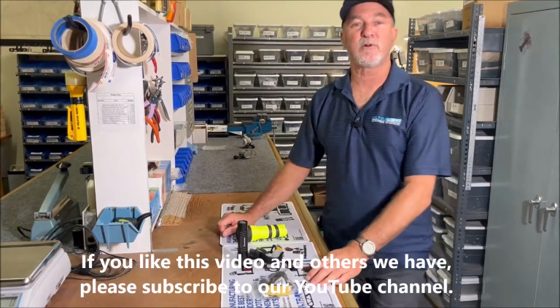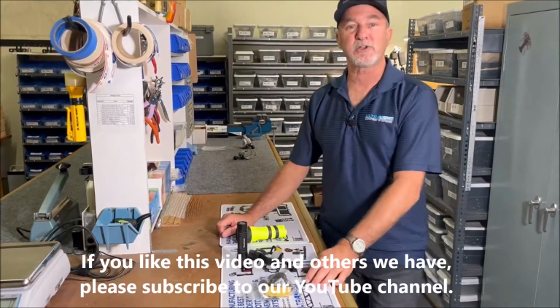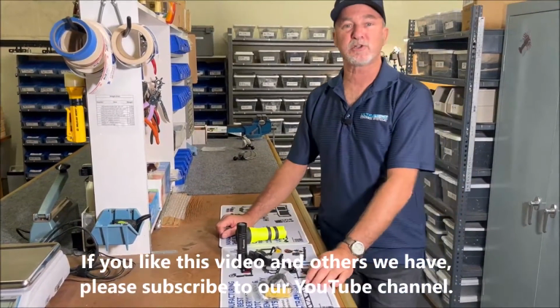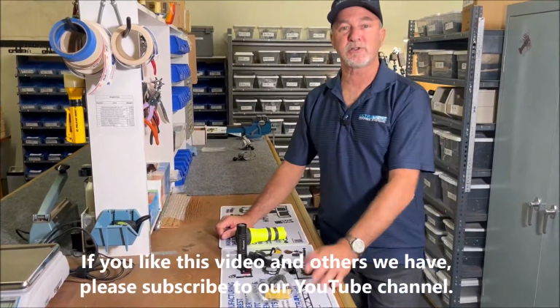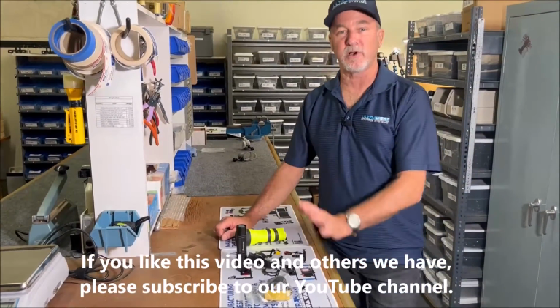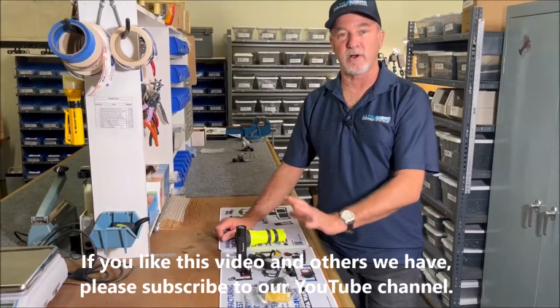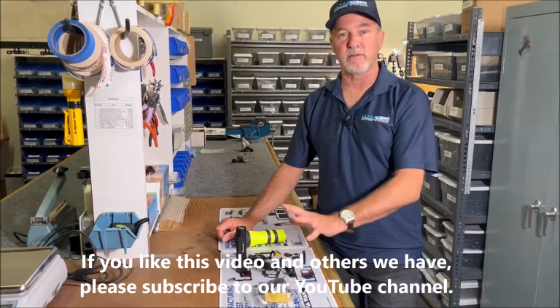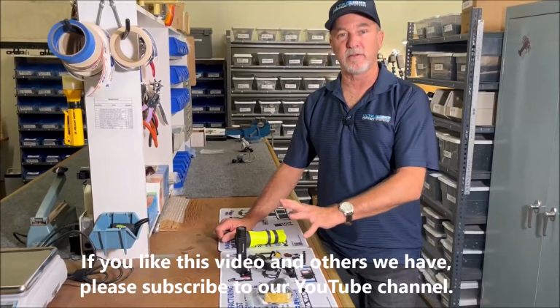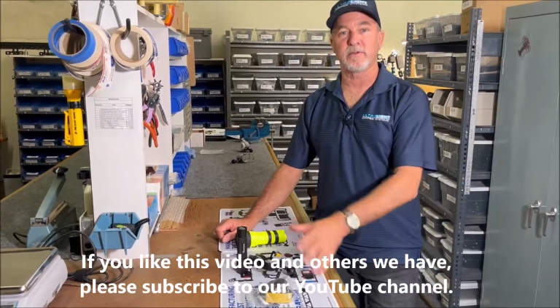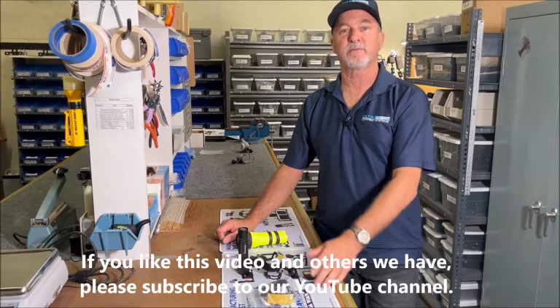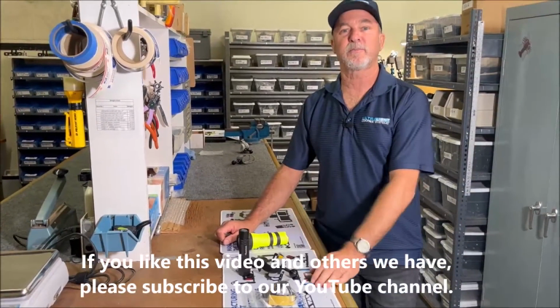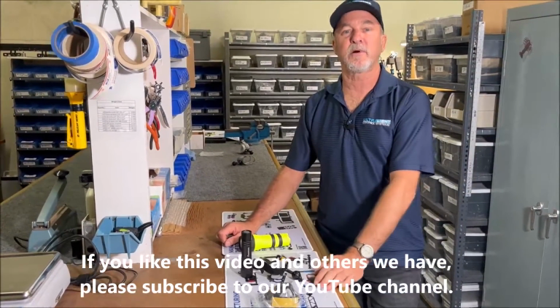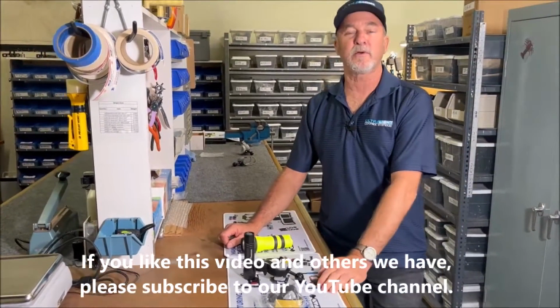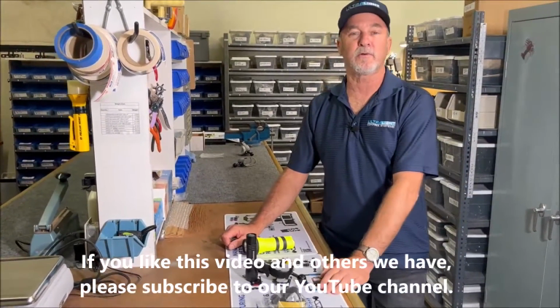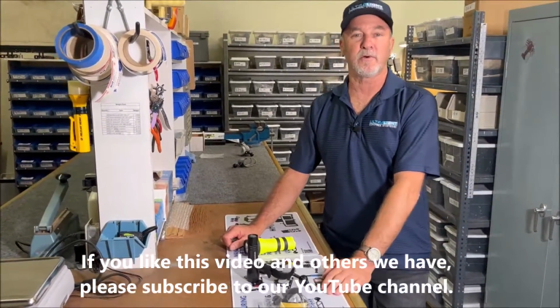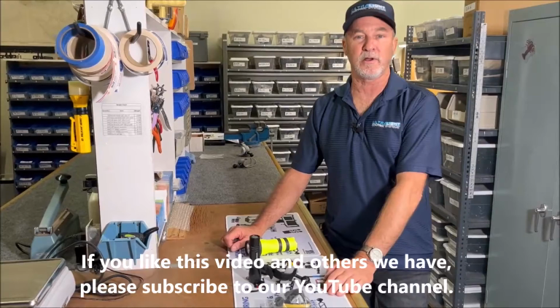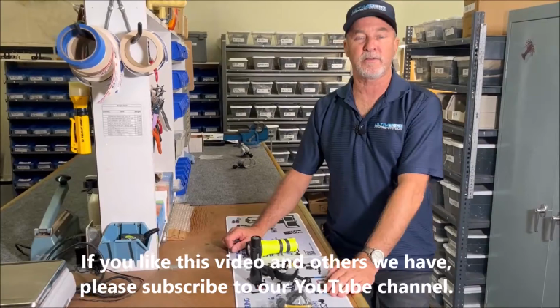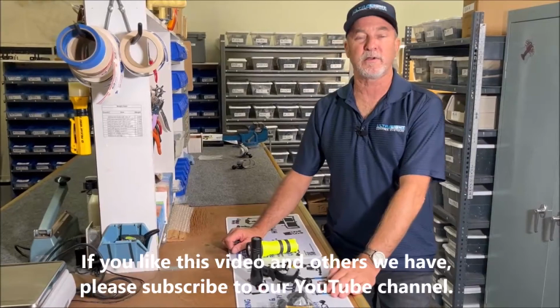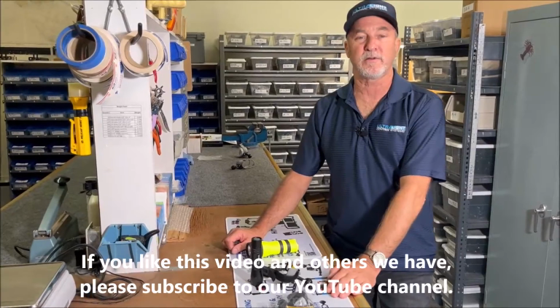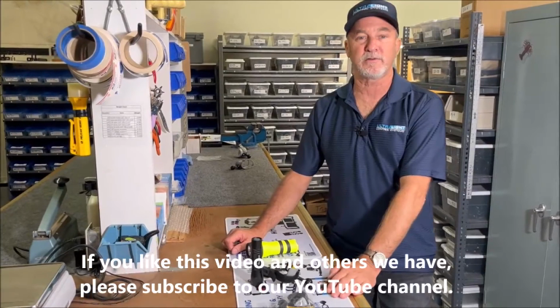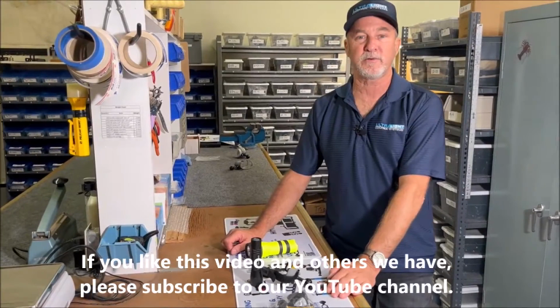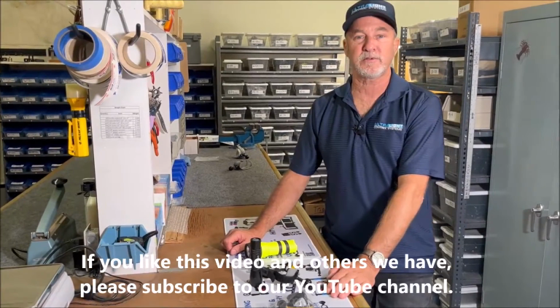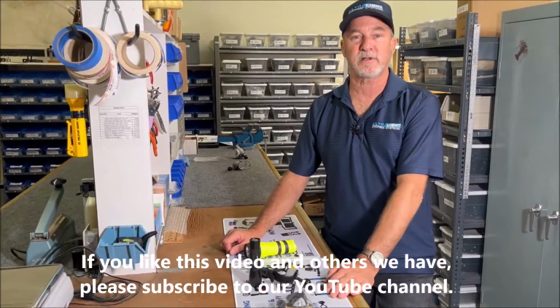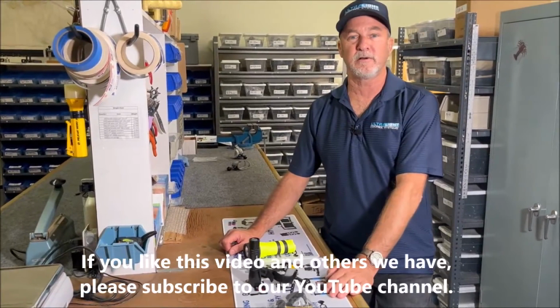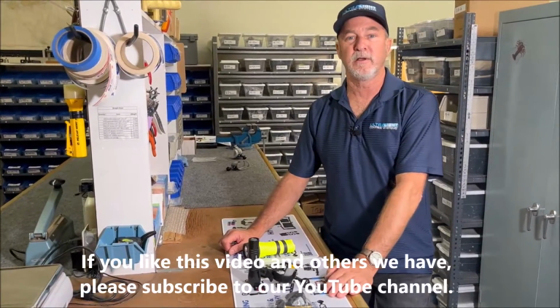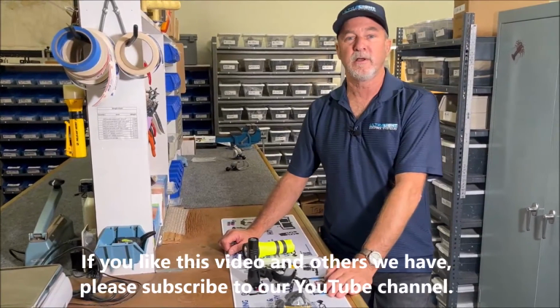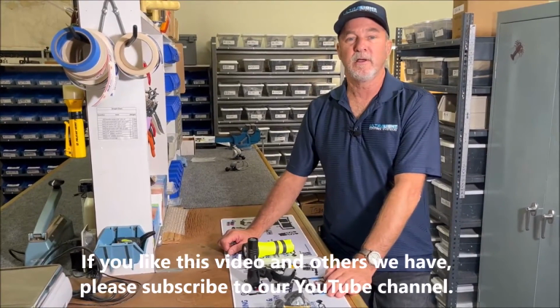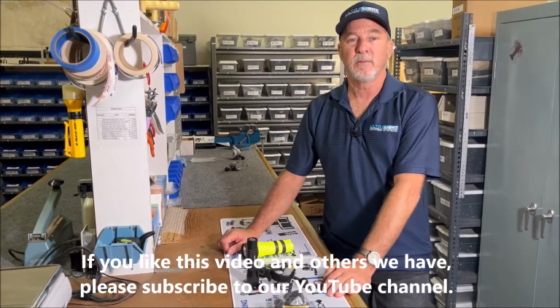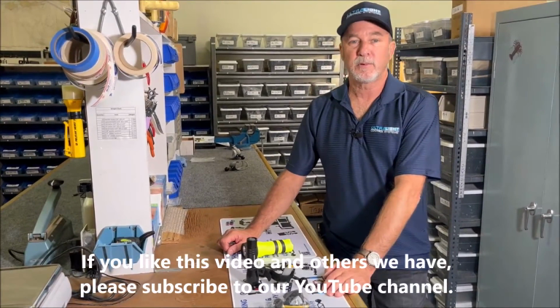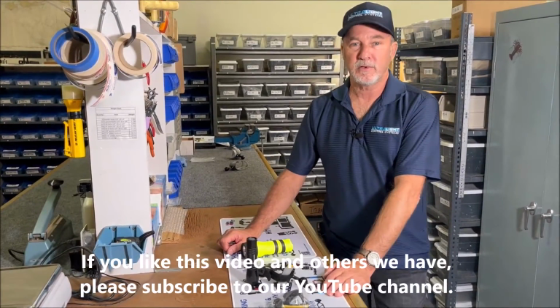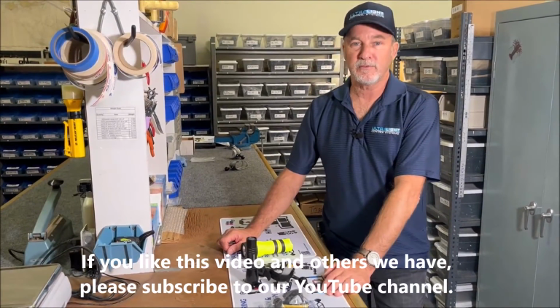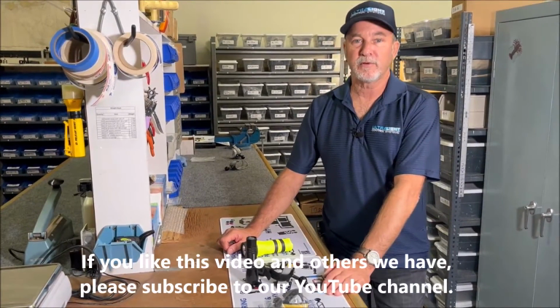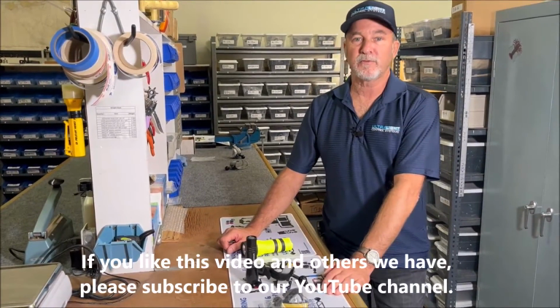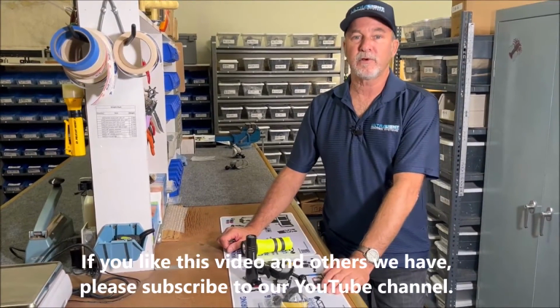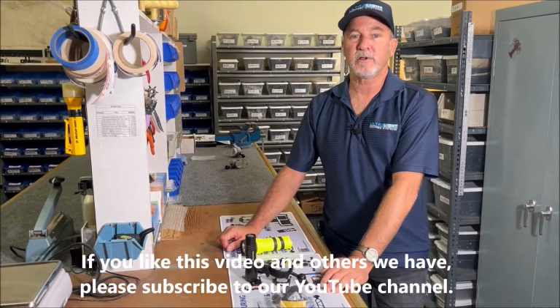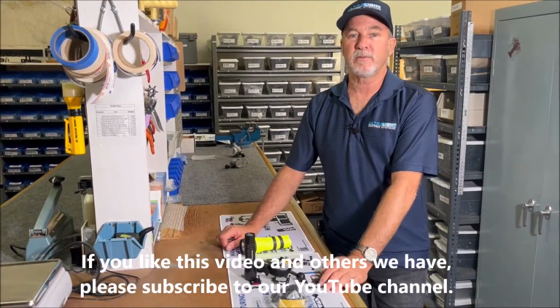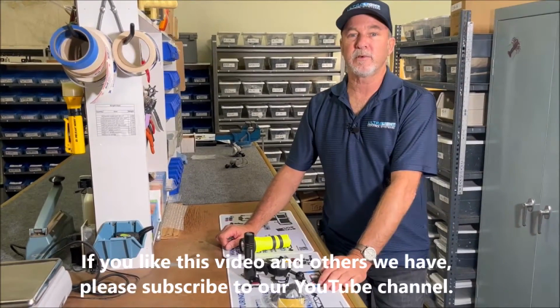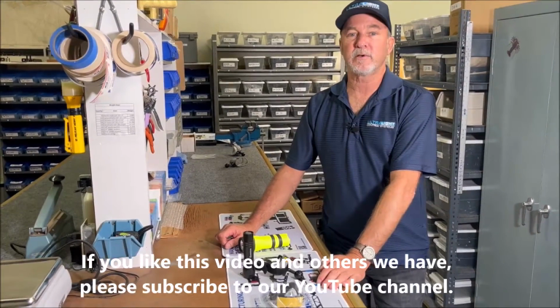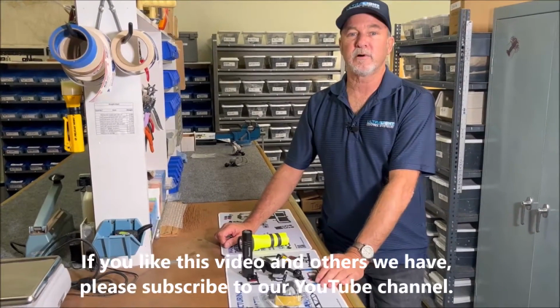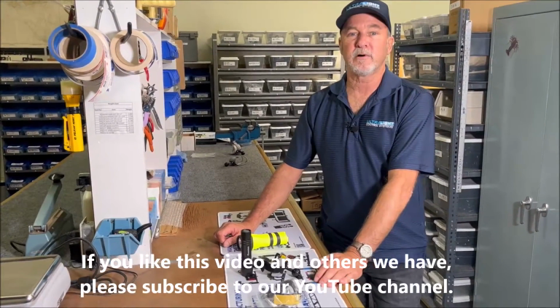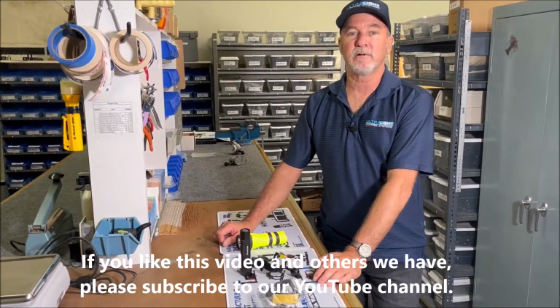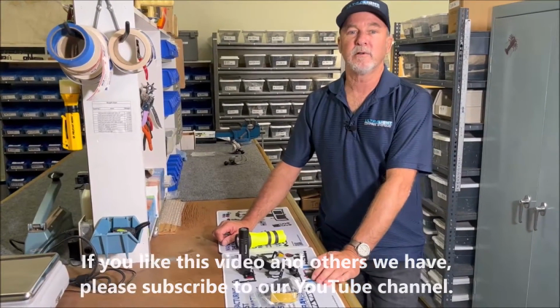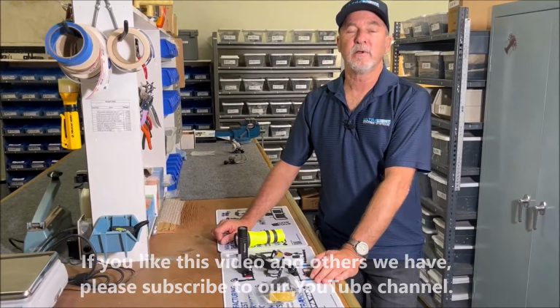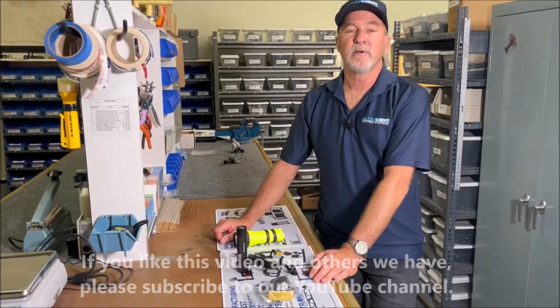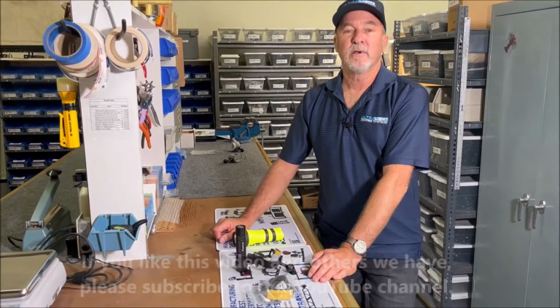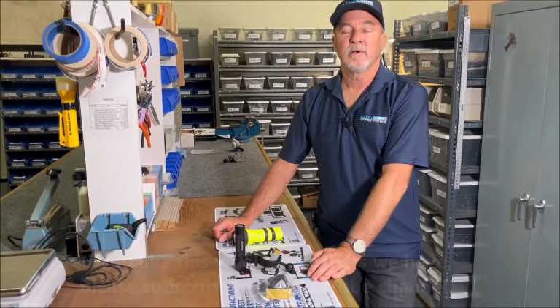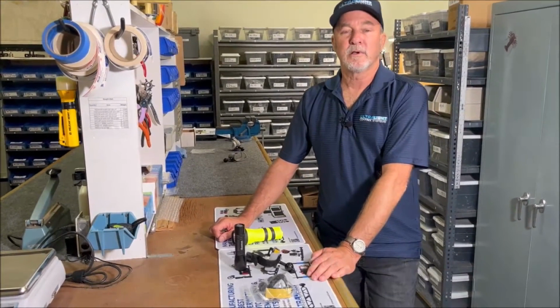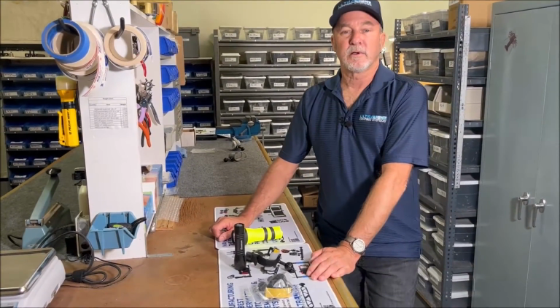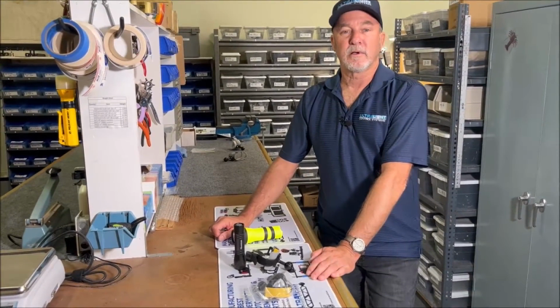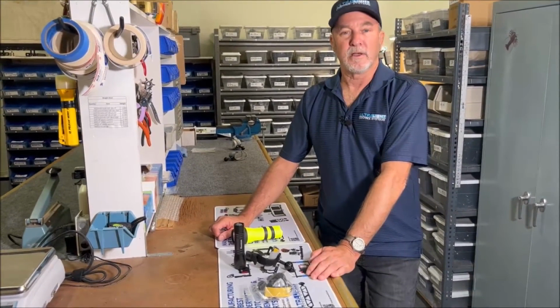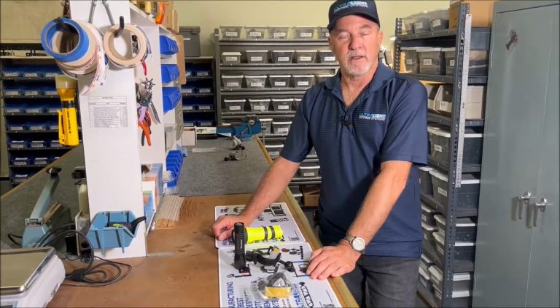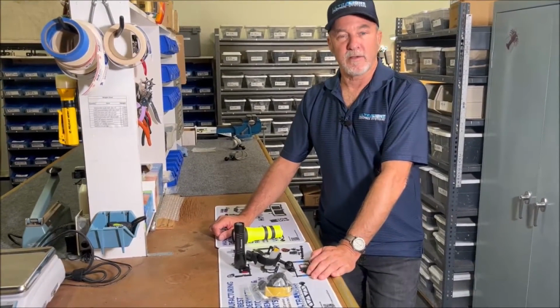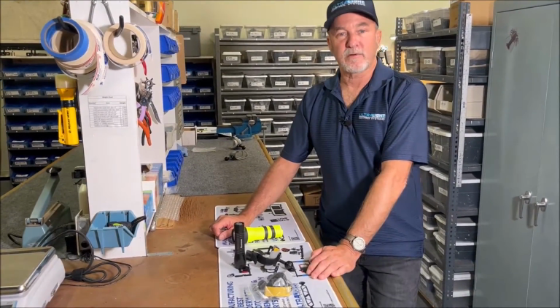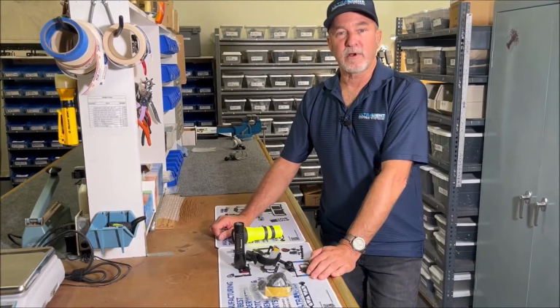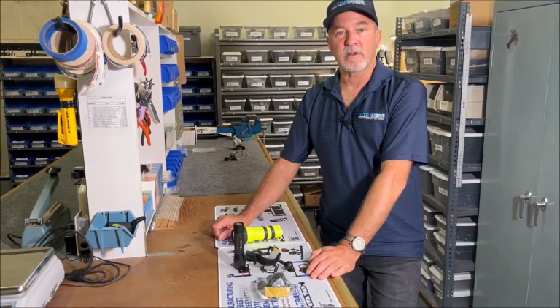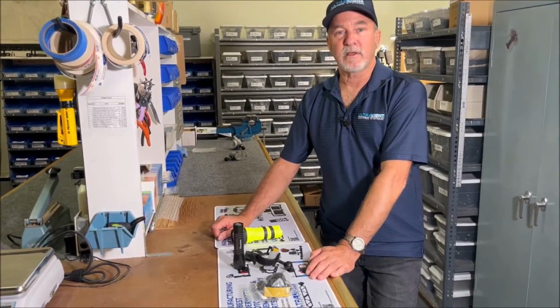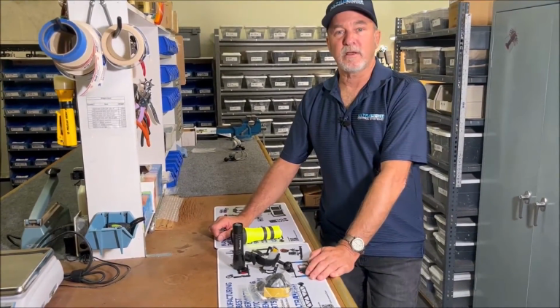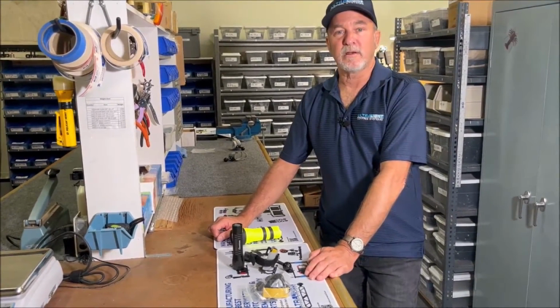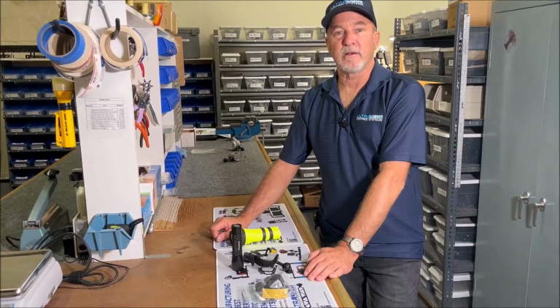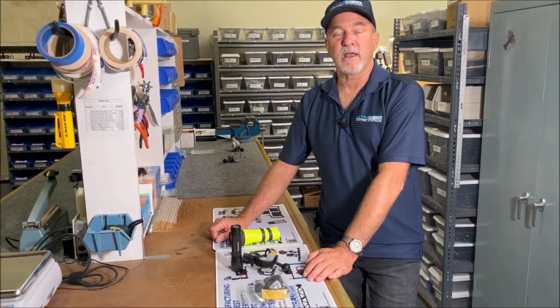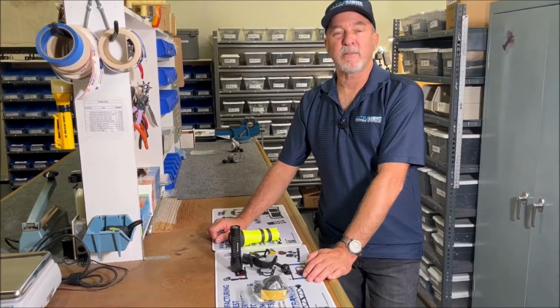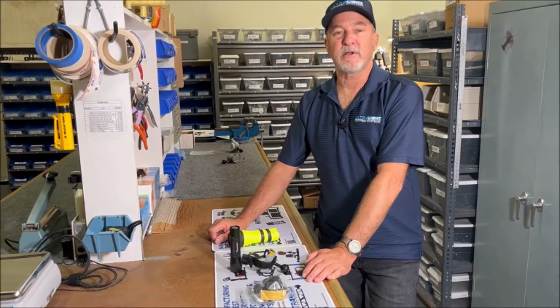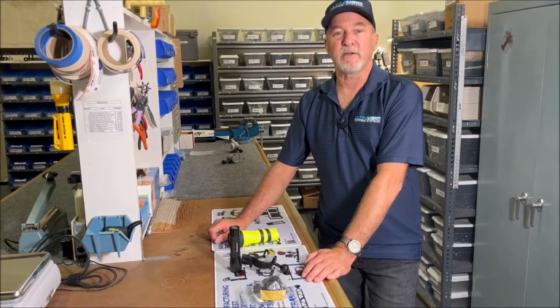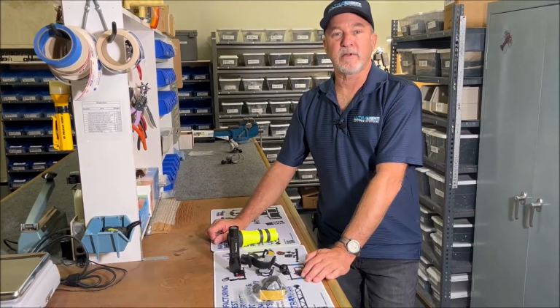If you have any questions on this part or anything else that we sell, please feel free to give me a call. Have a great day and happy diving!